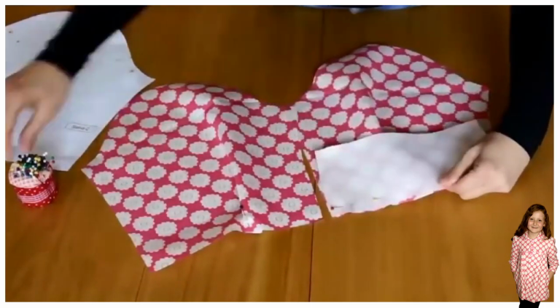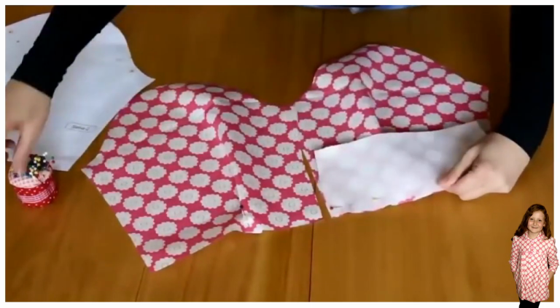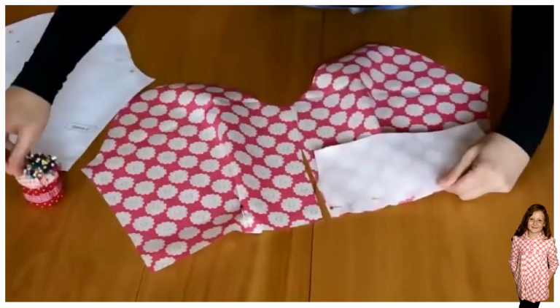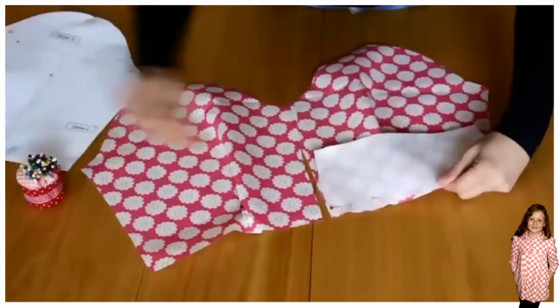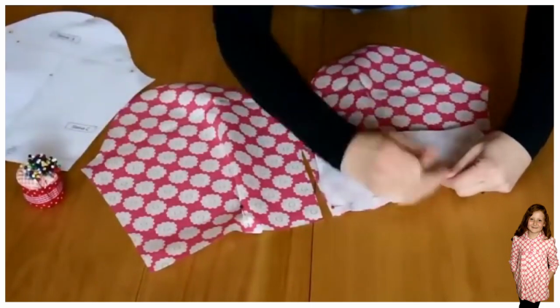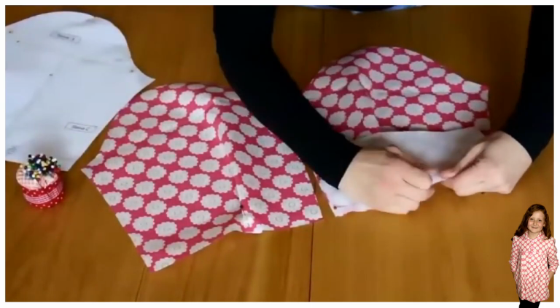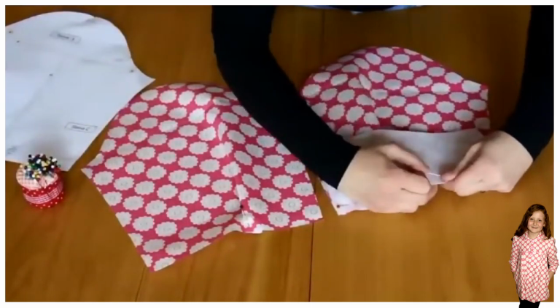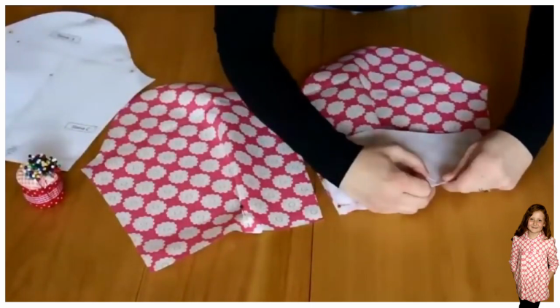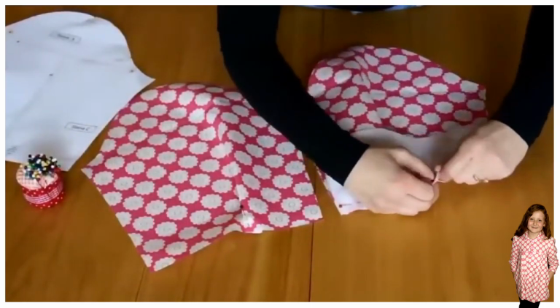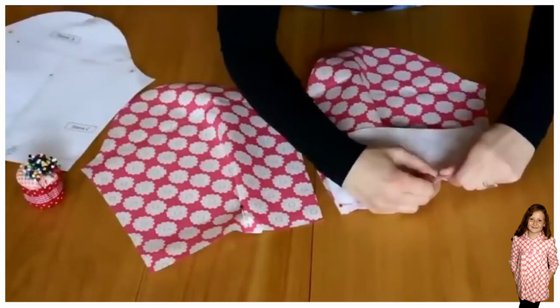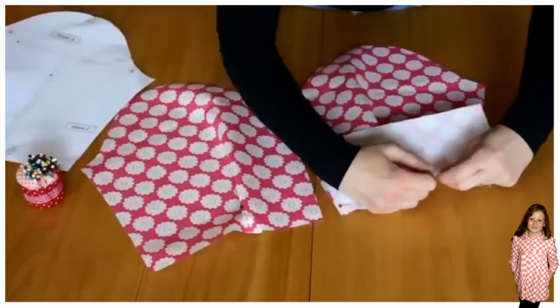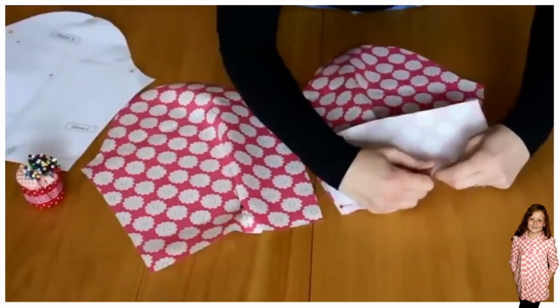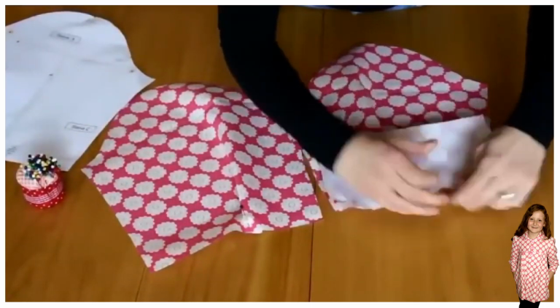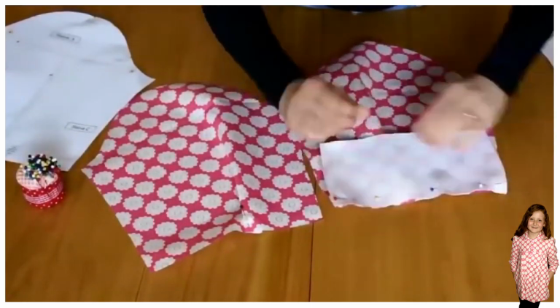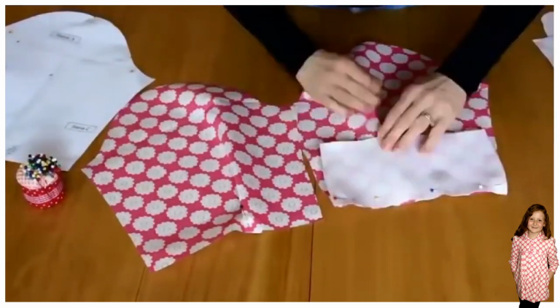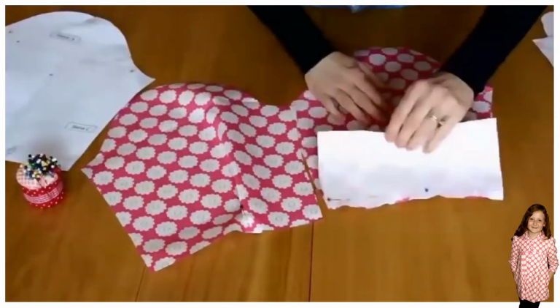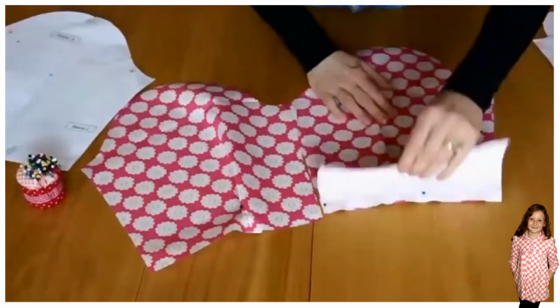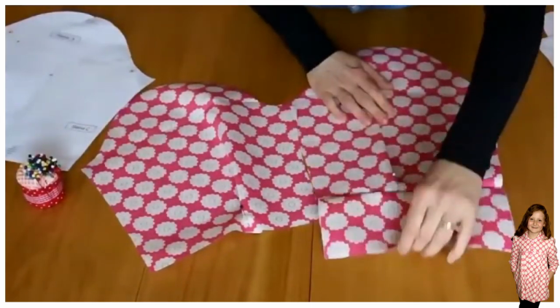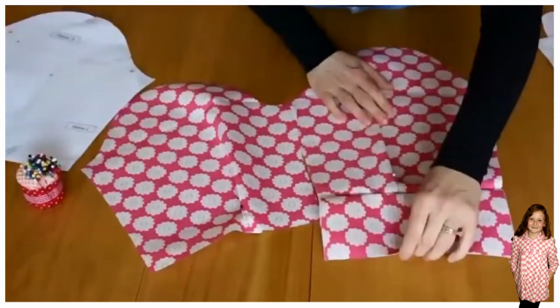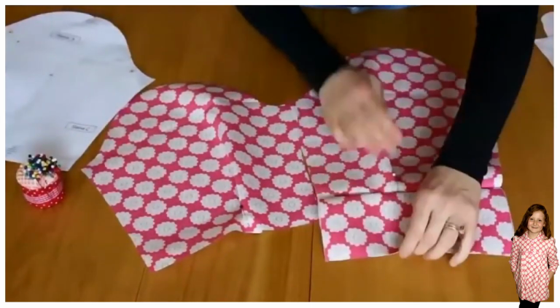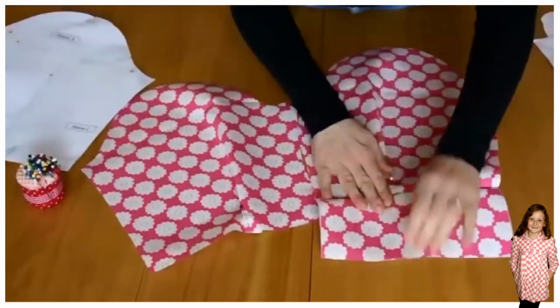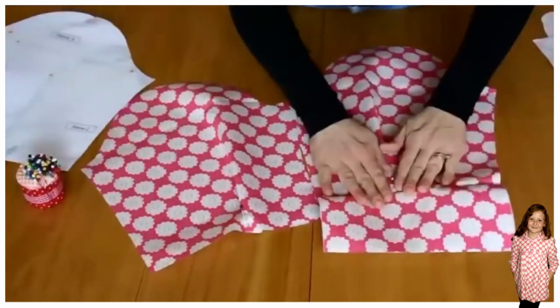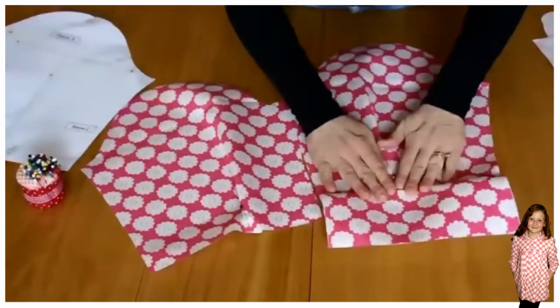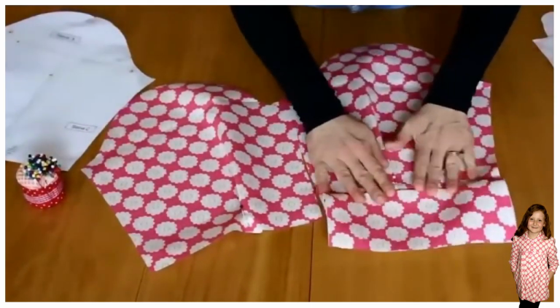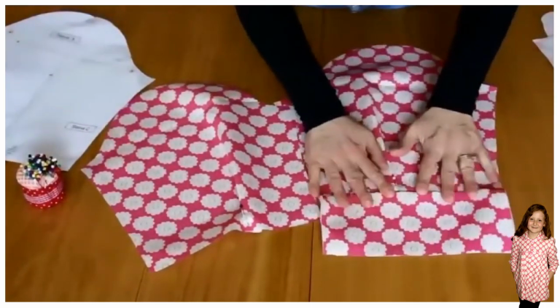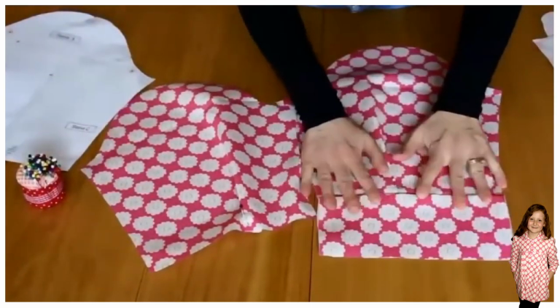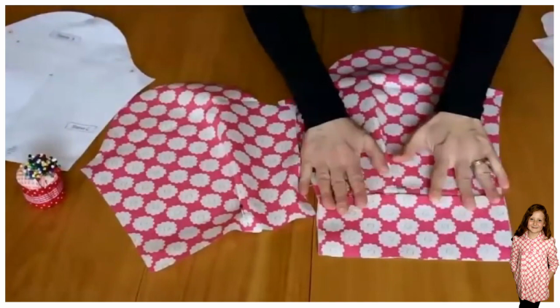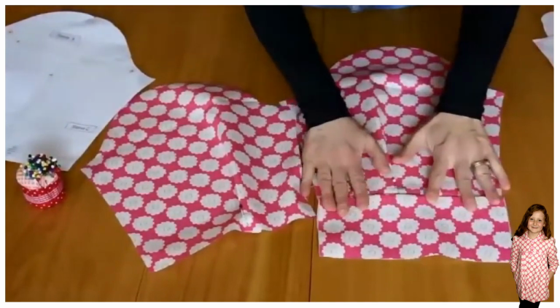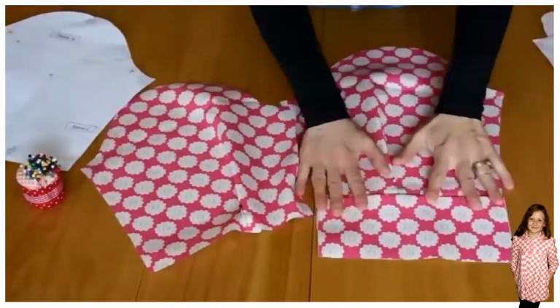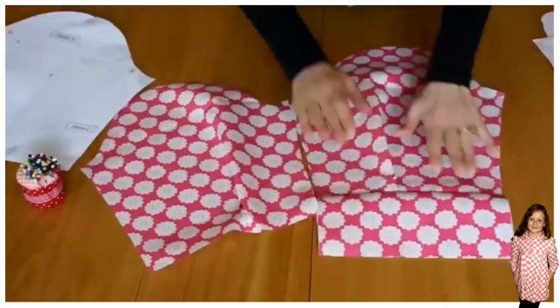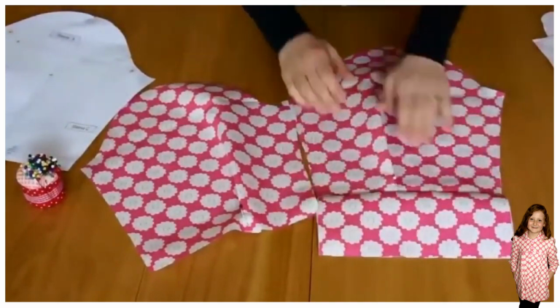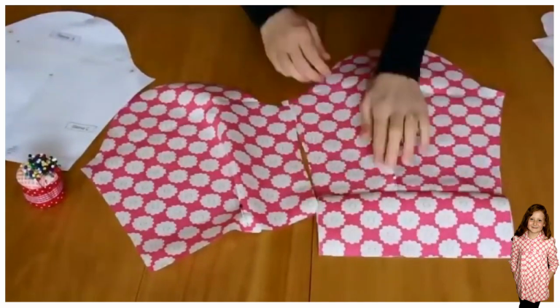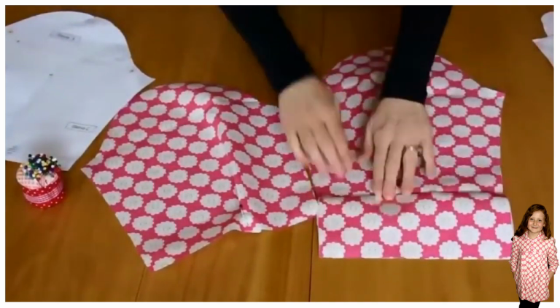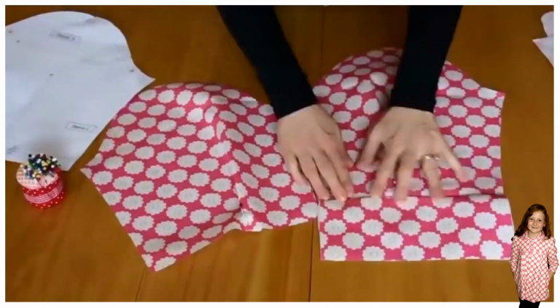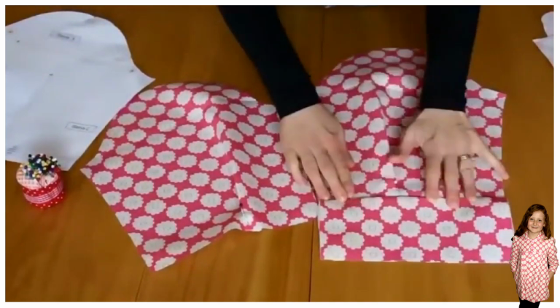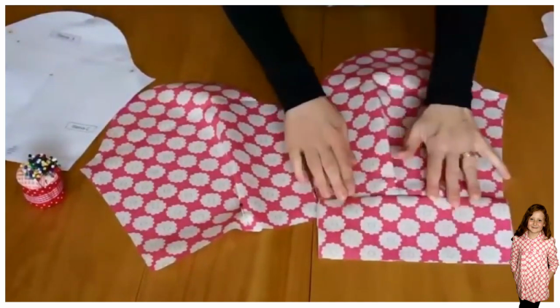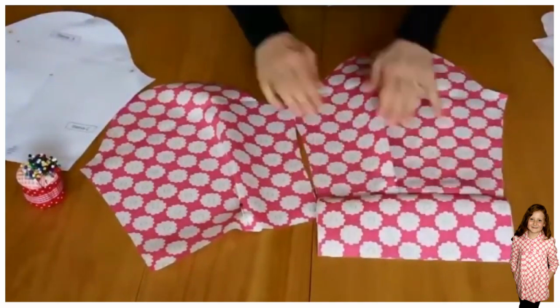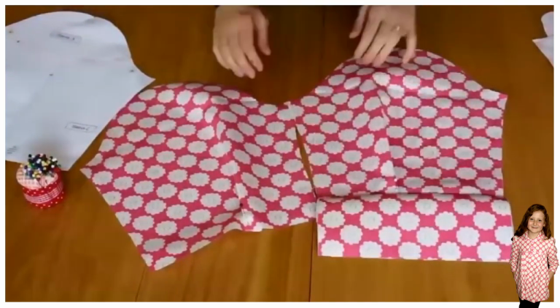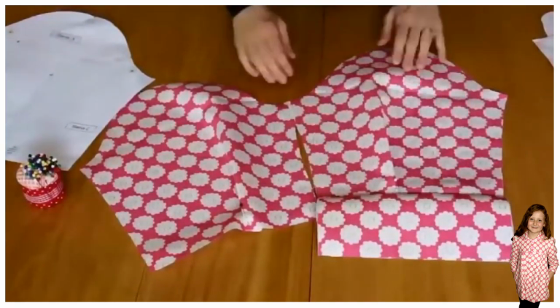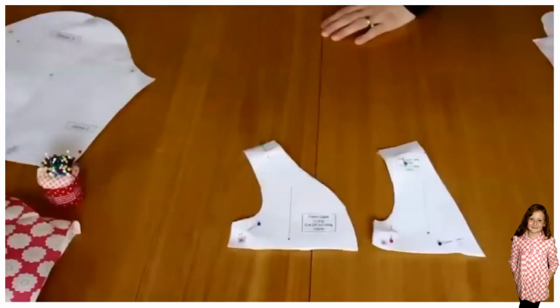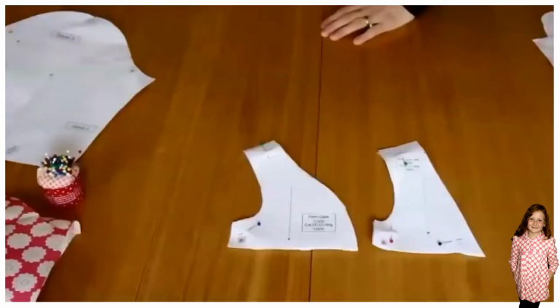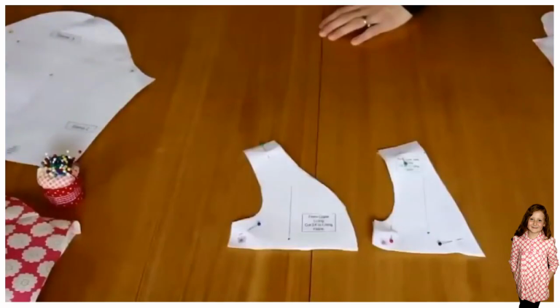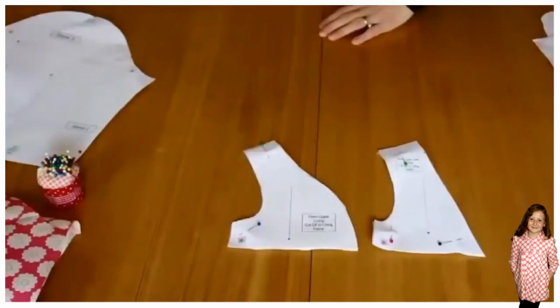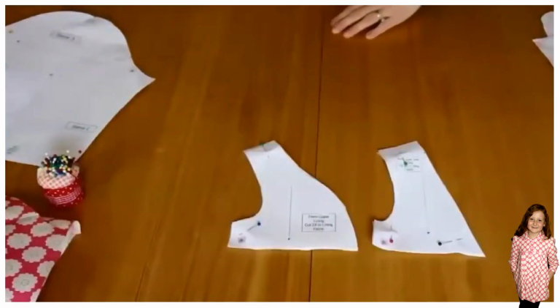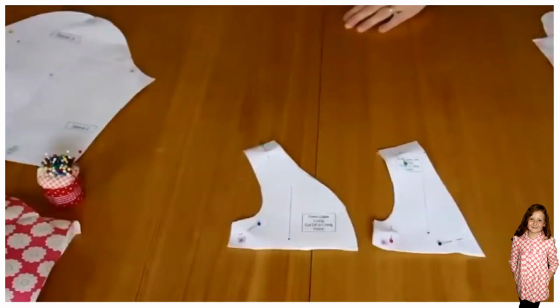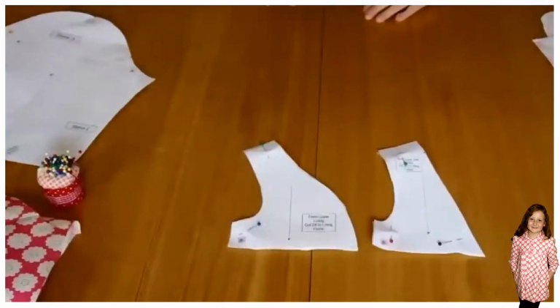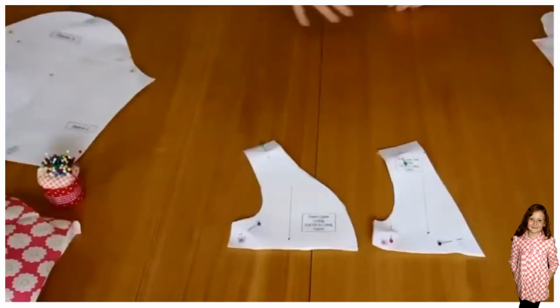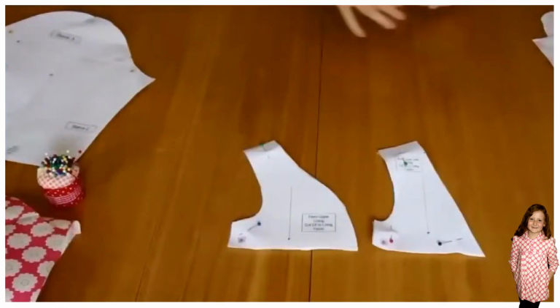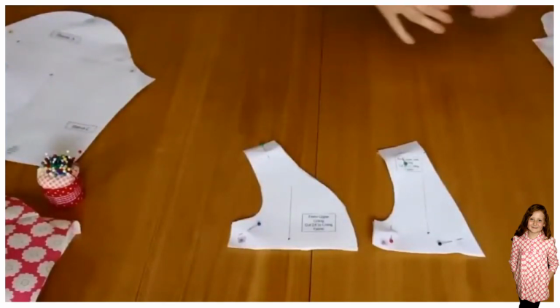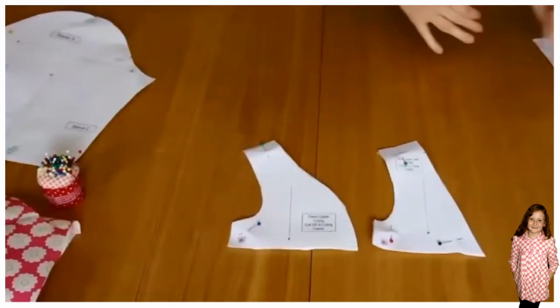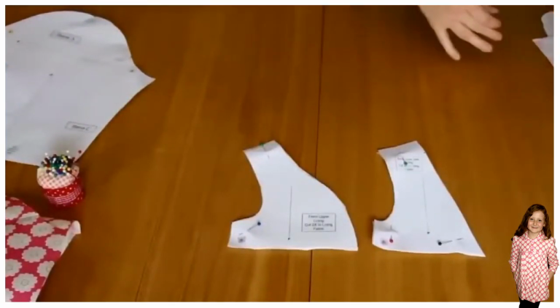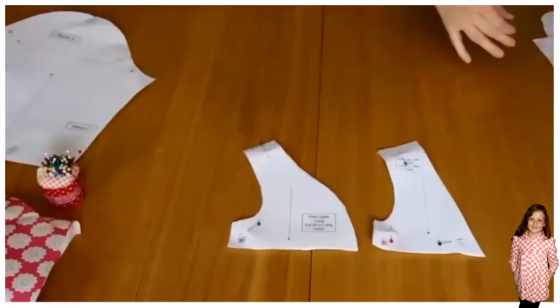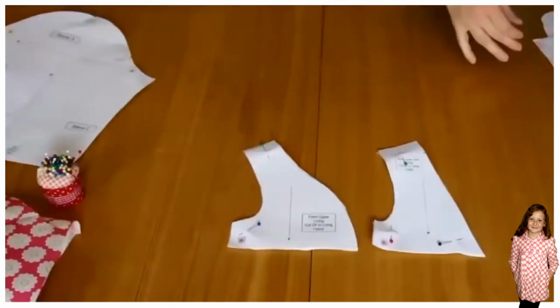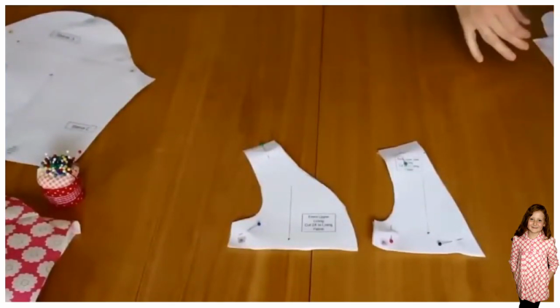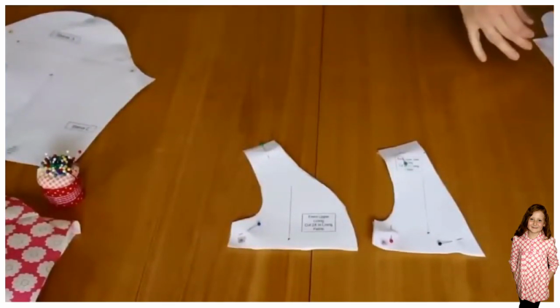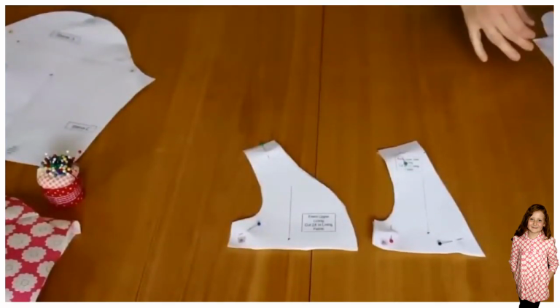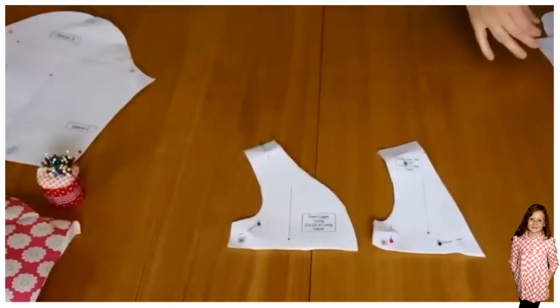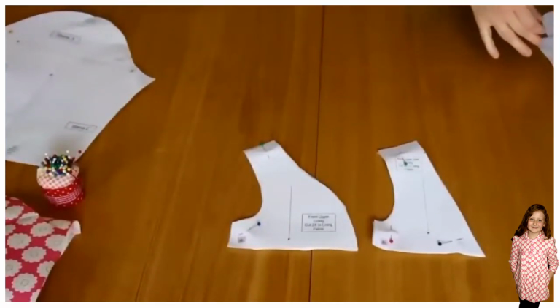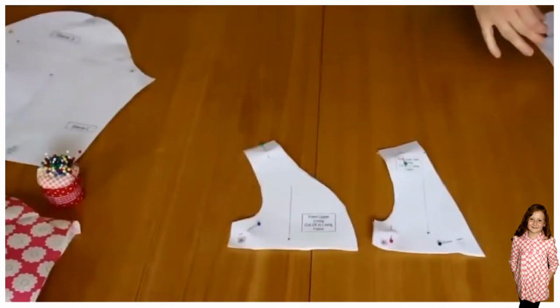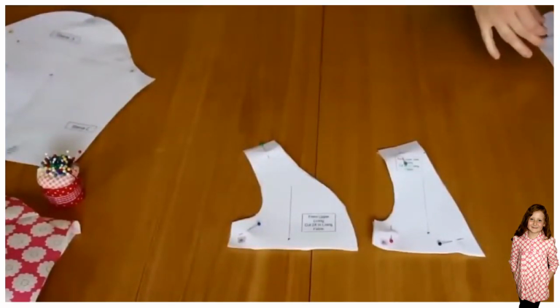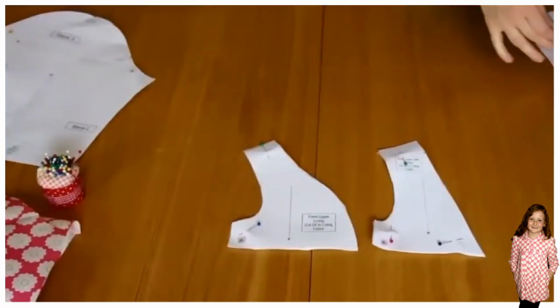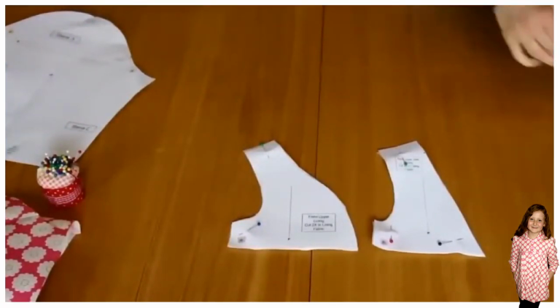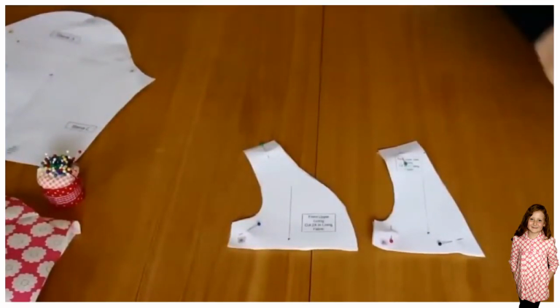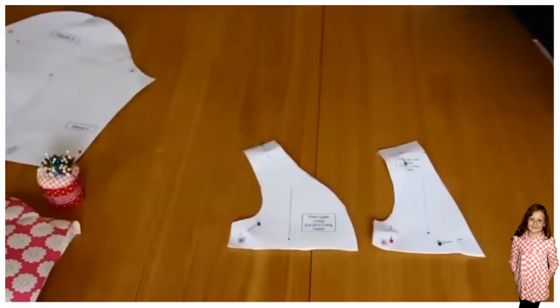Once you've pinned that, we're going to sew it with a 1cm seam allowance, but for the moment we just pin everything we can.